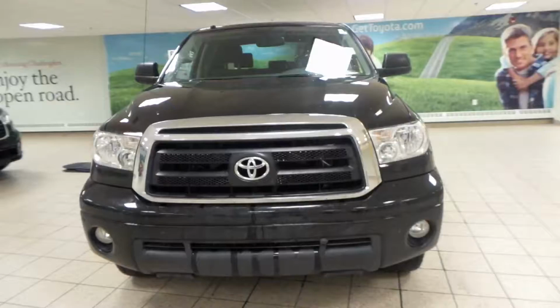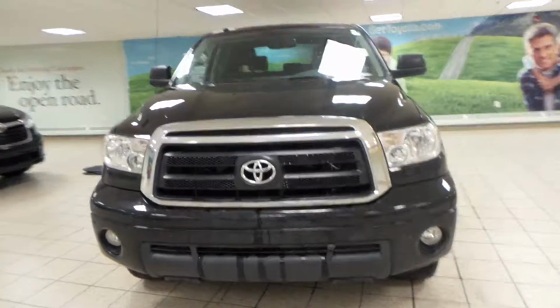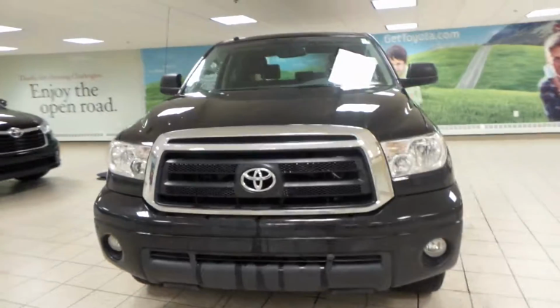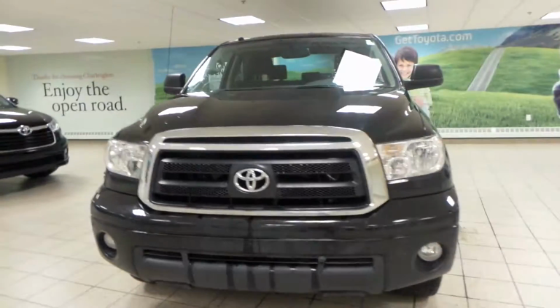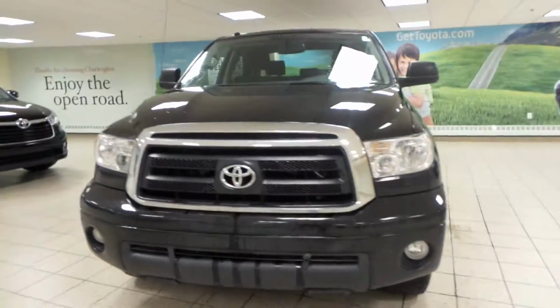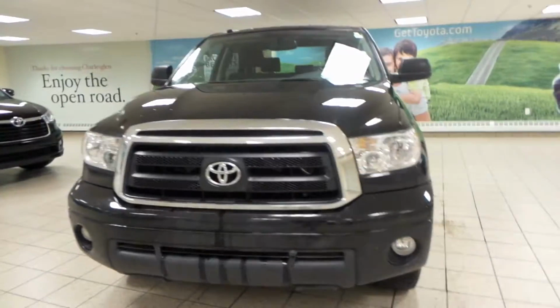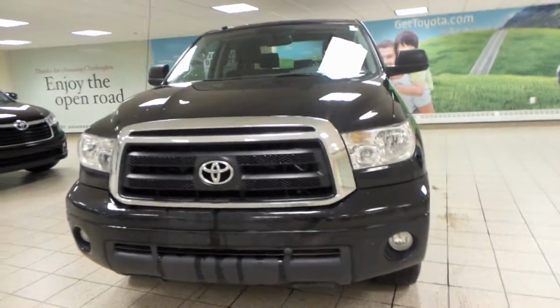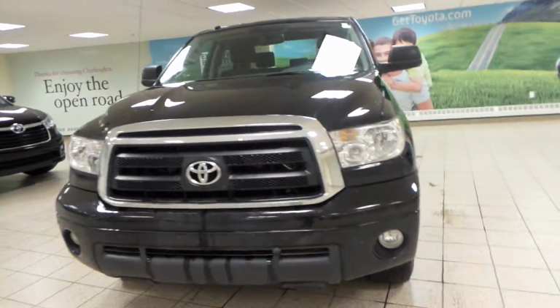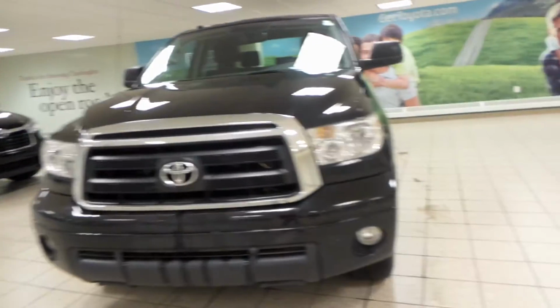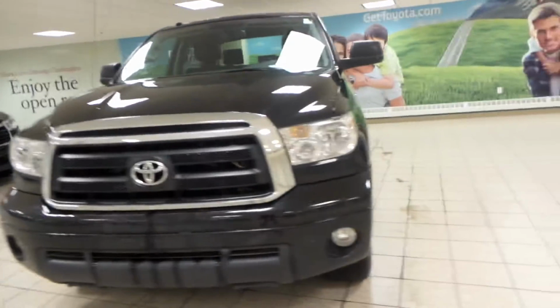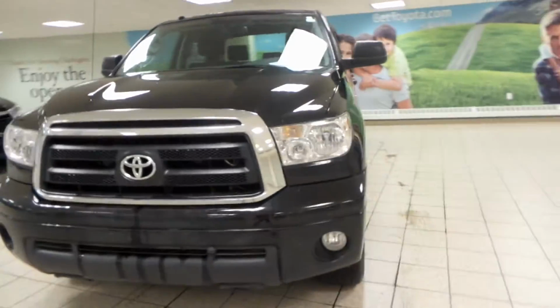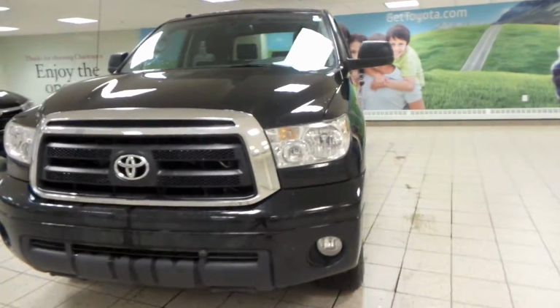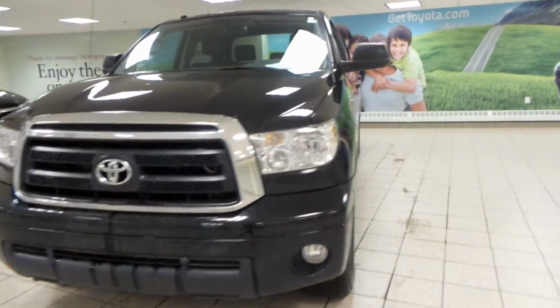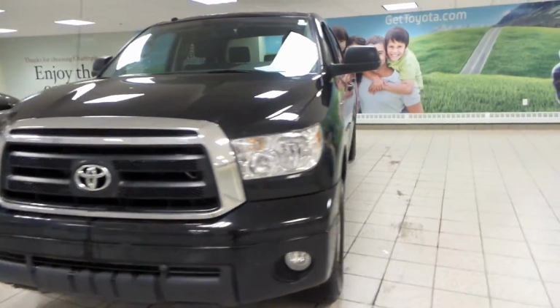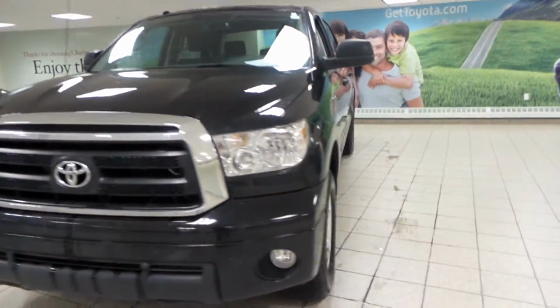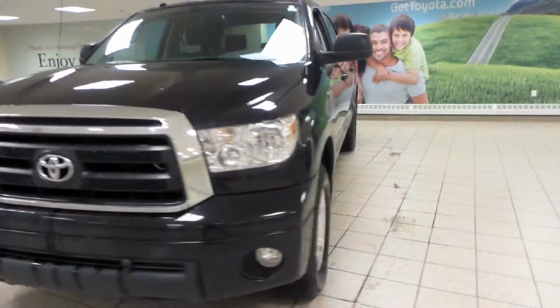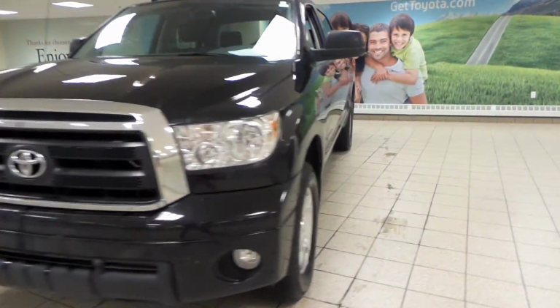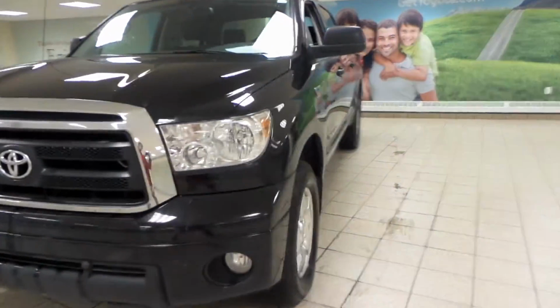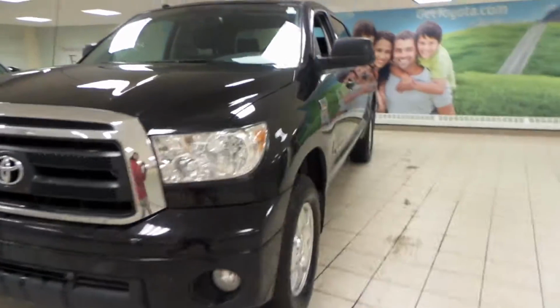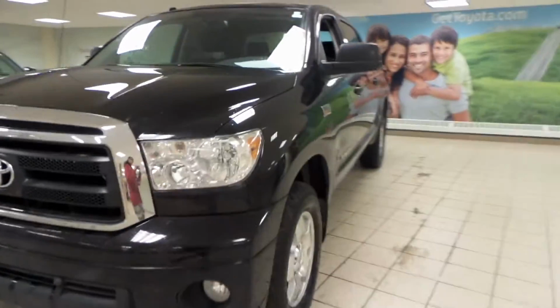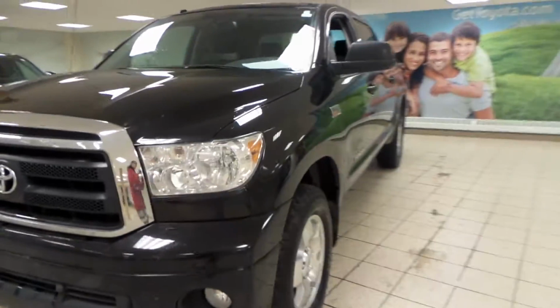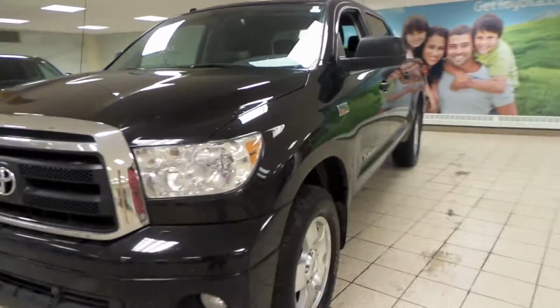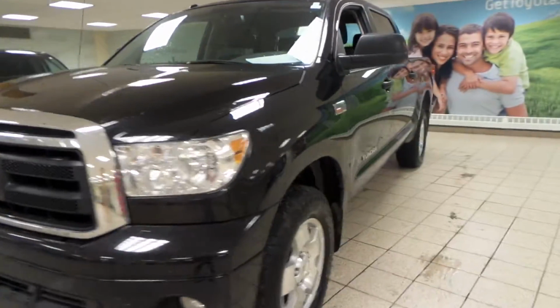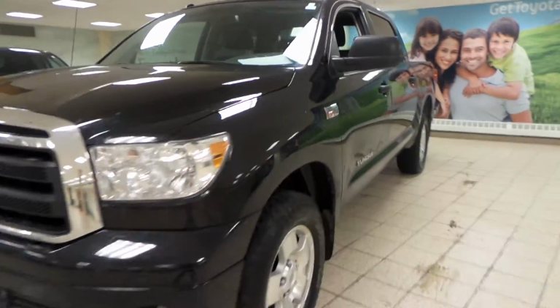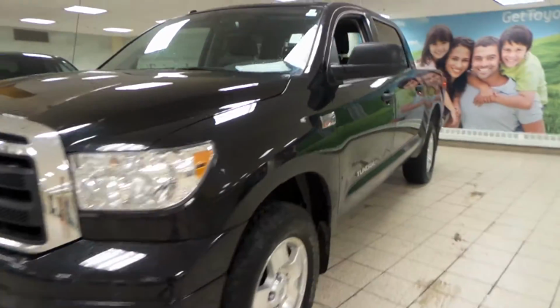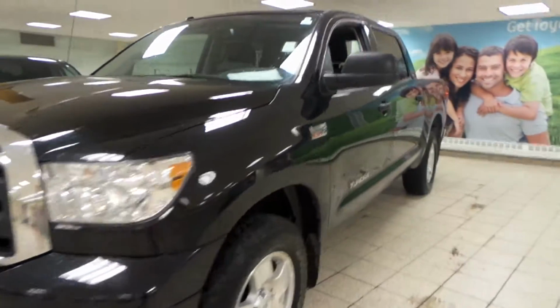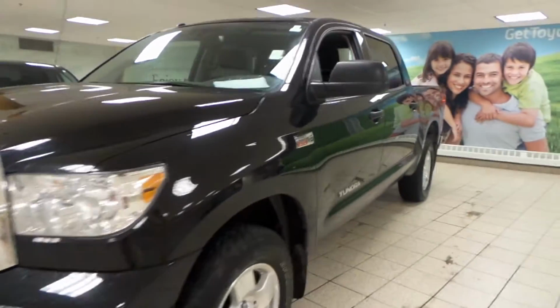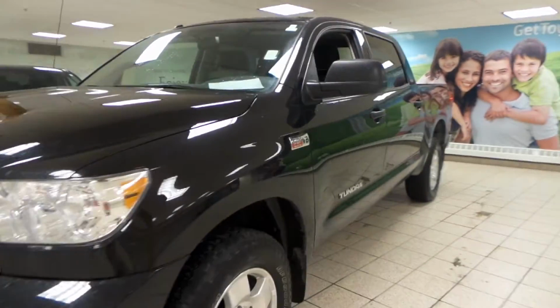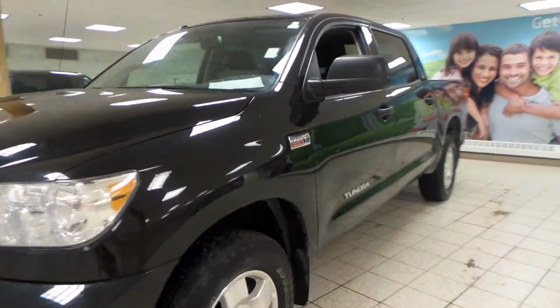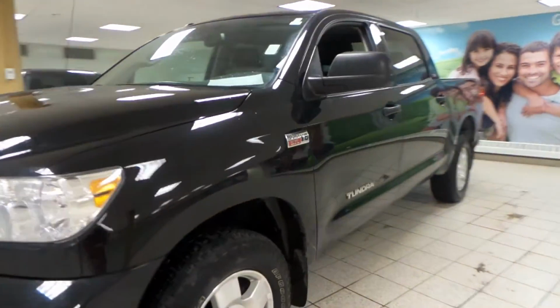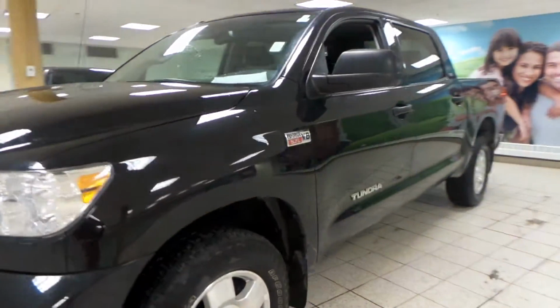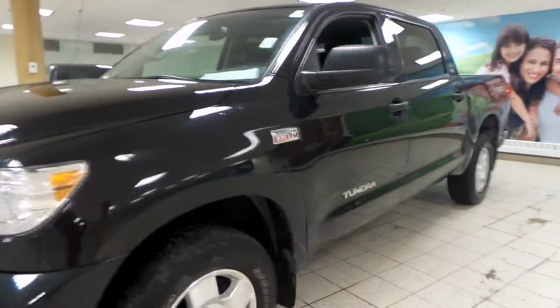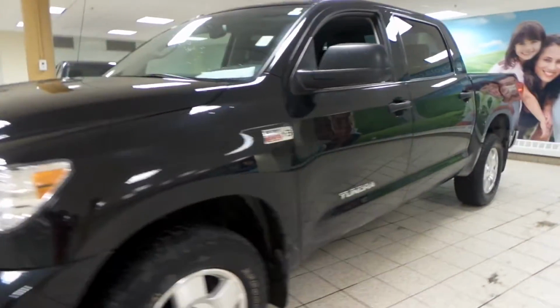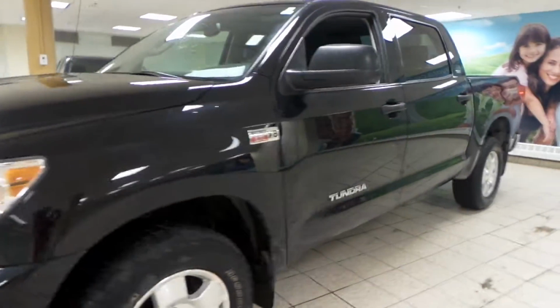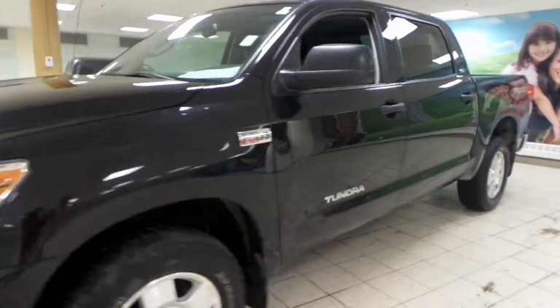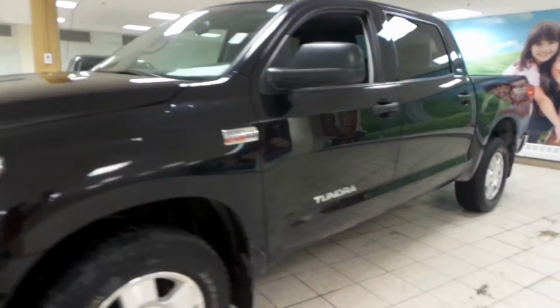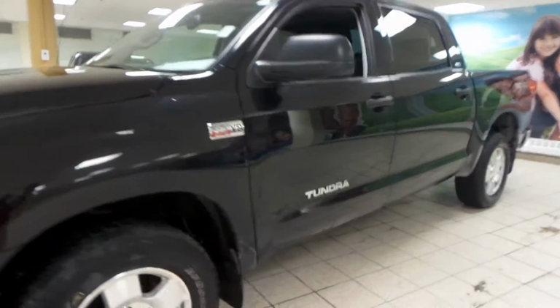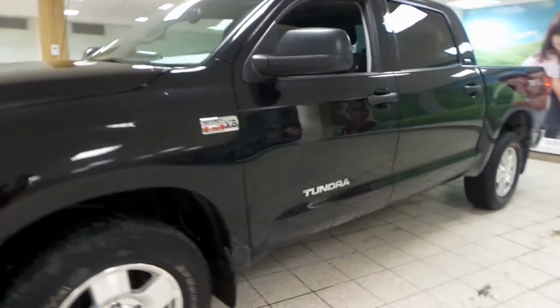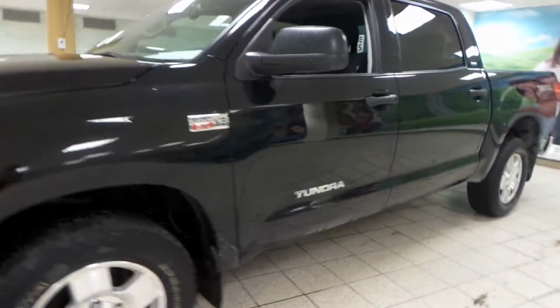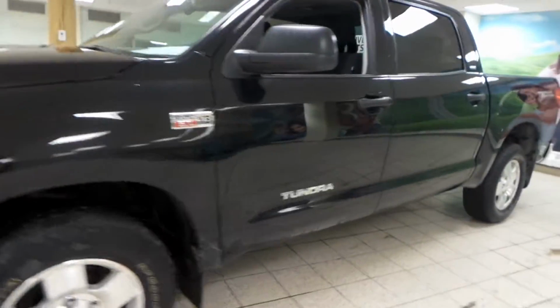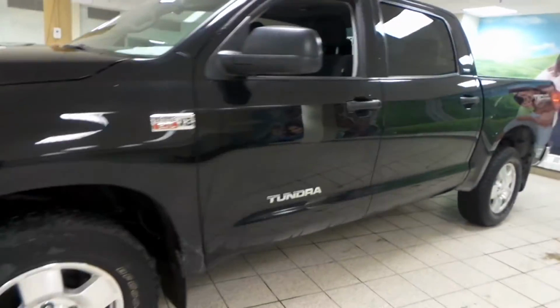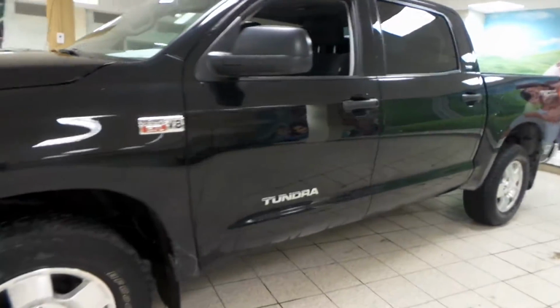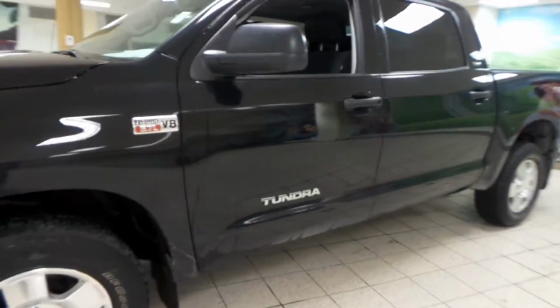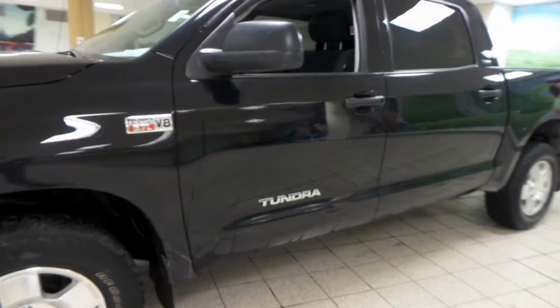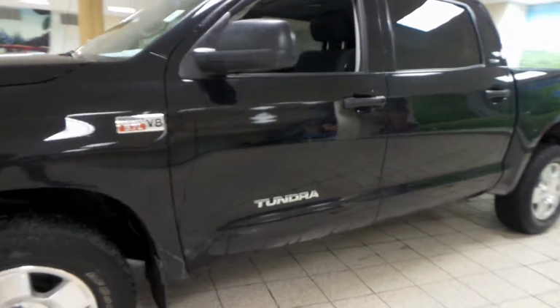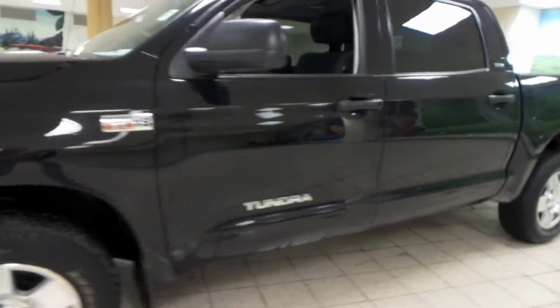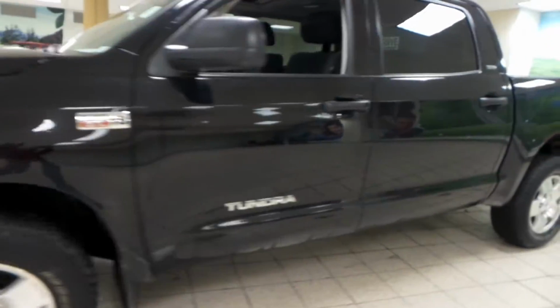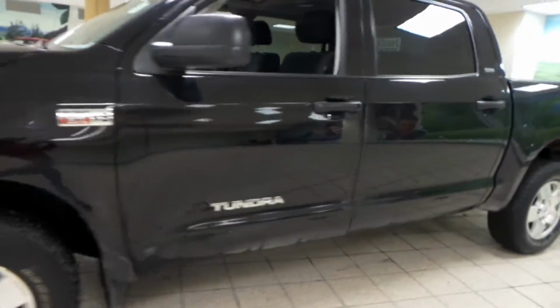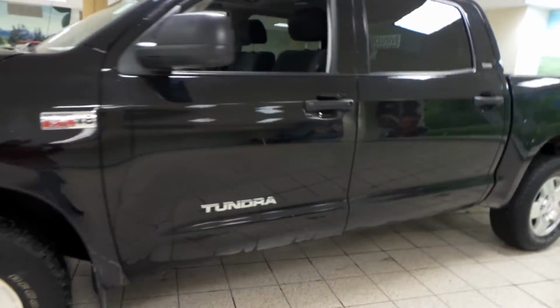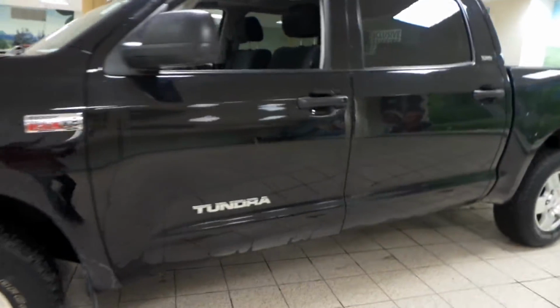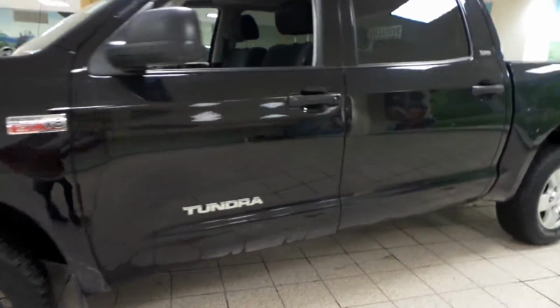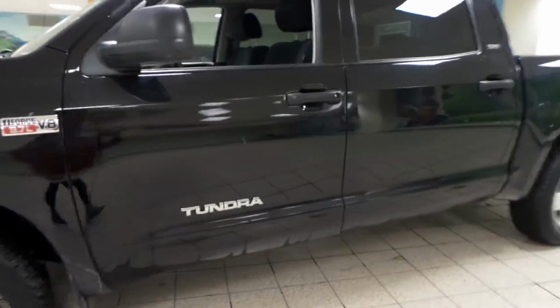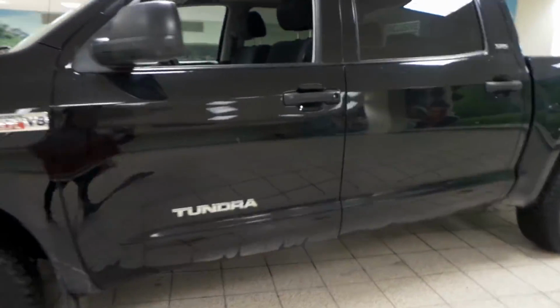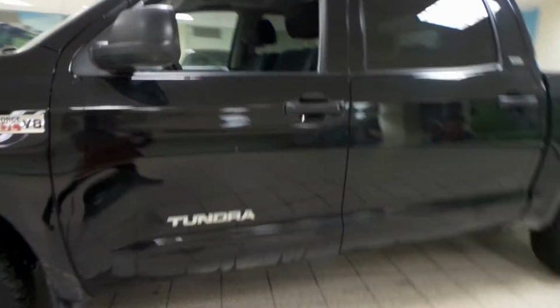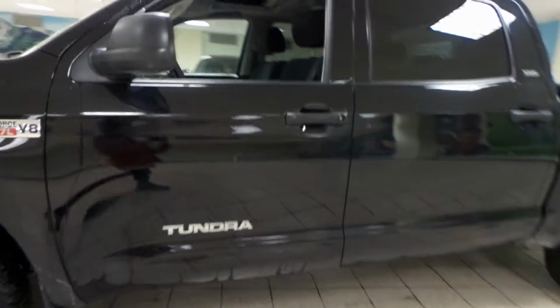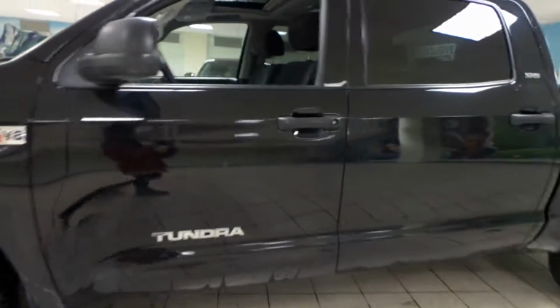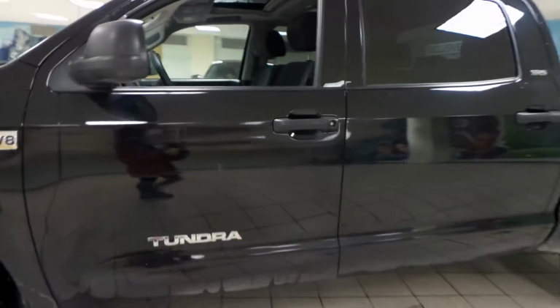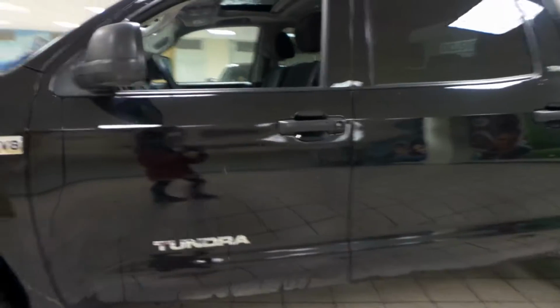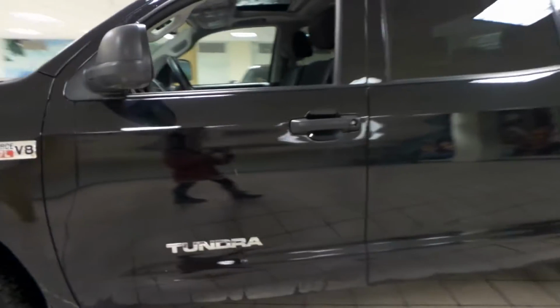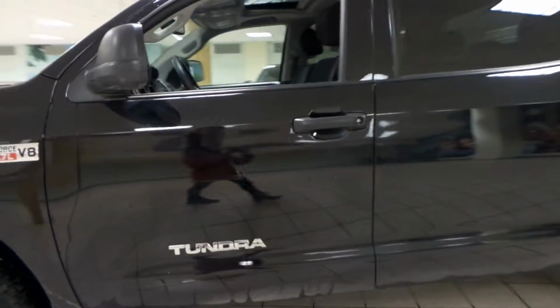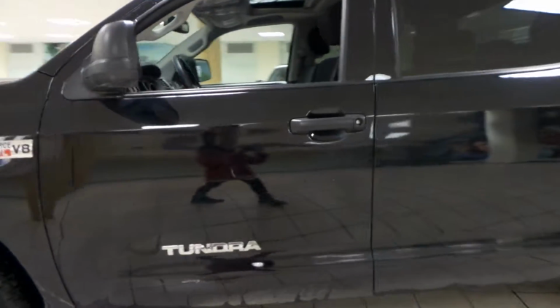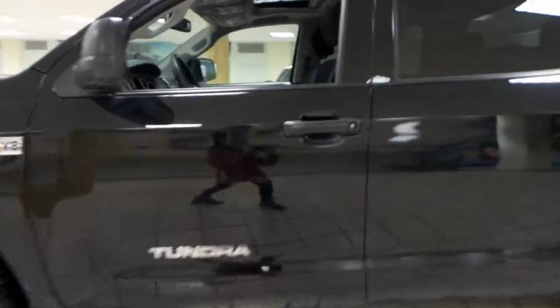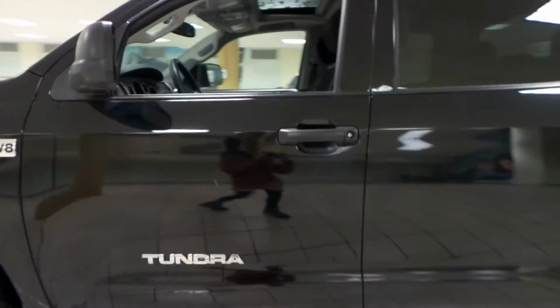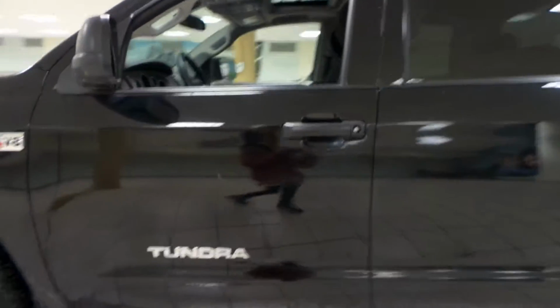Hey guys, it's Ashley here from Charles Glen Toyota. Today we're taking a look at a 2013 Toyota Tundra TRD Sport.